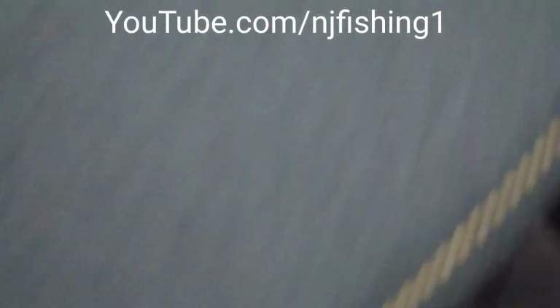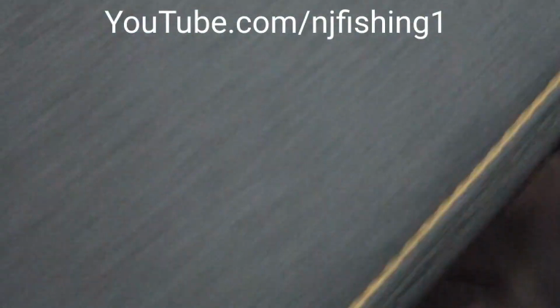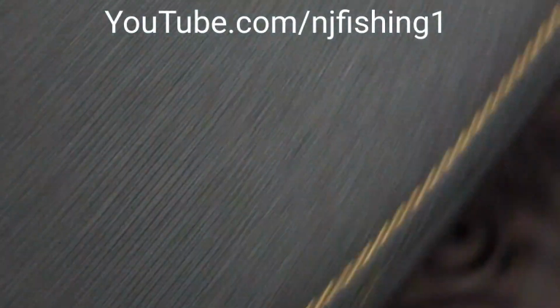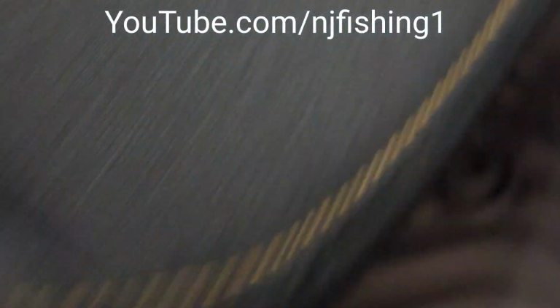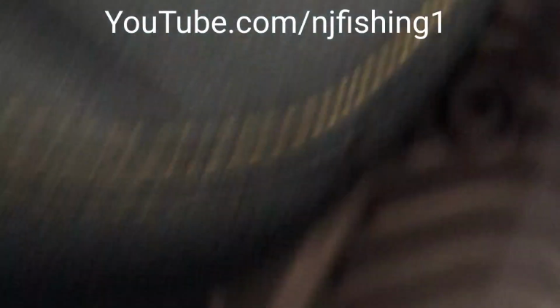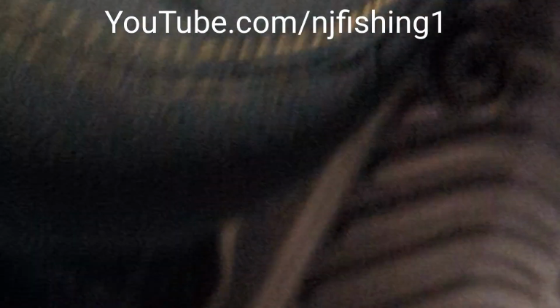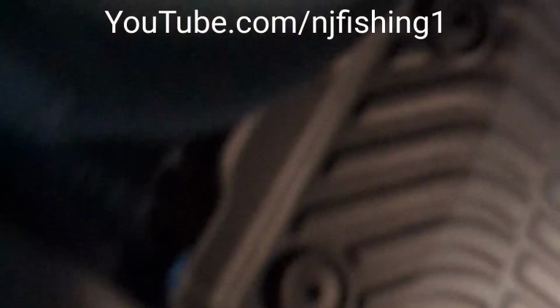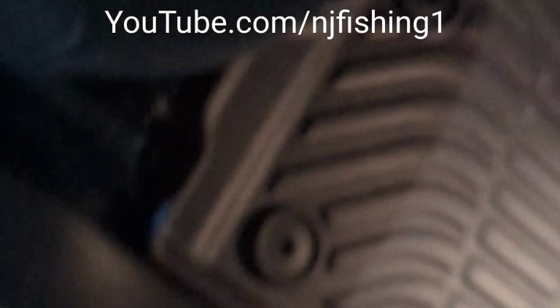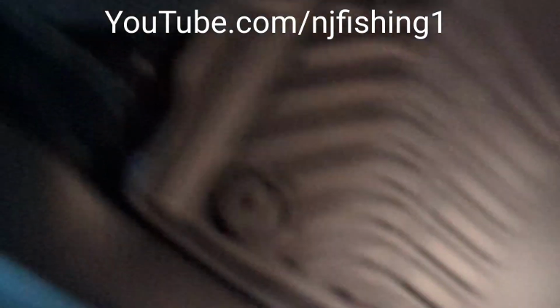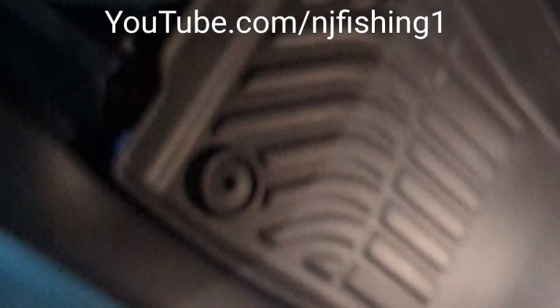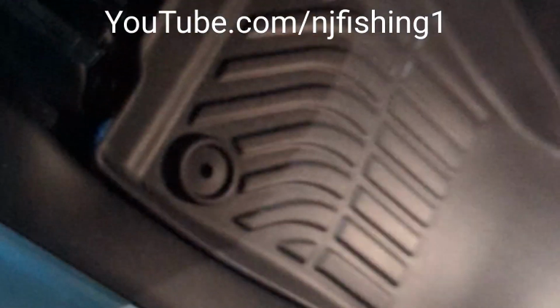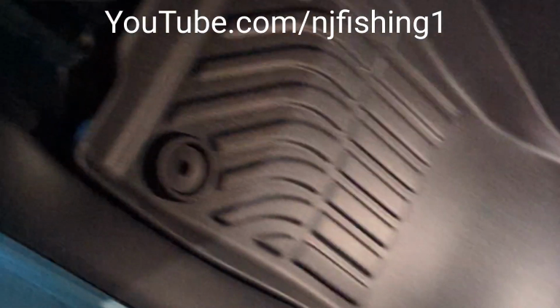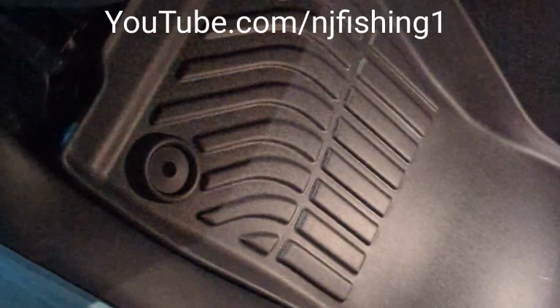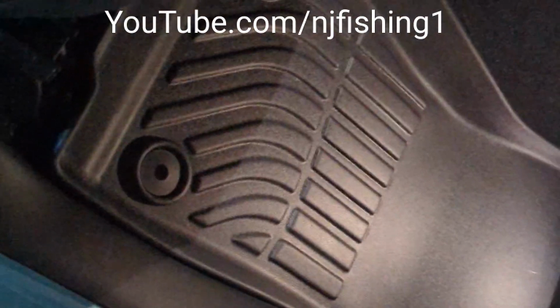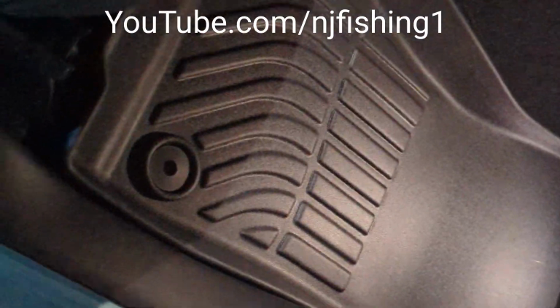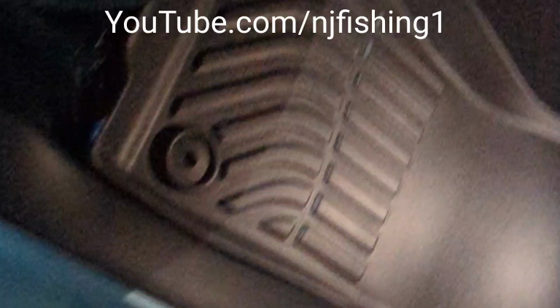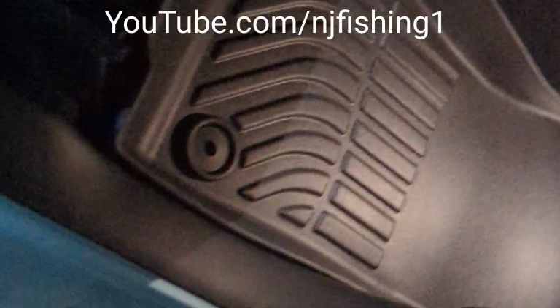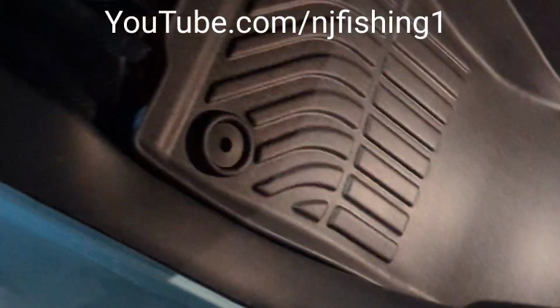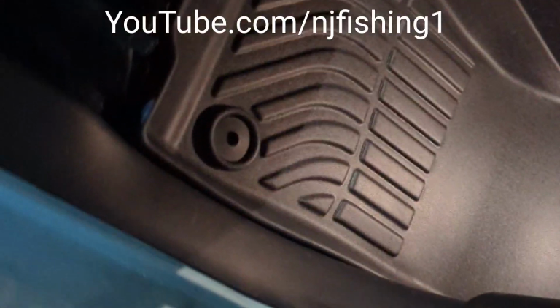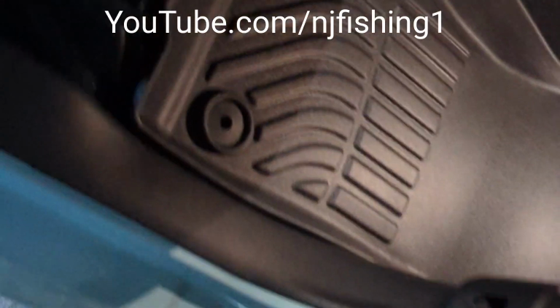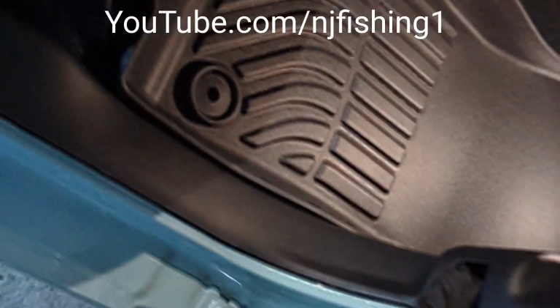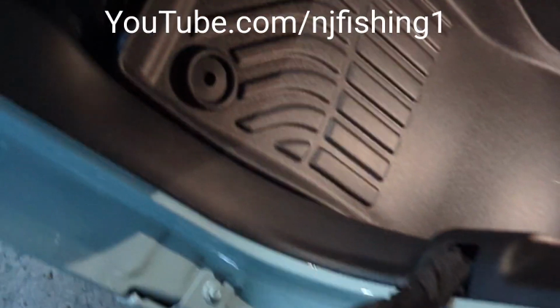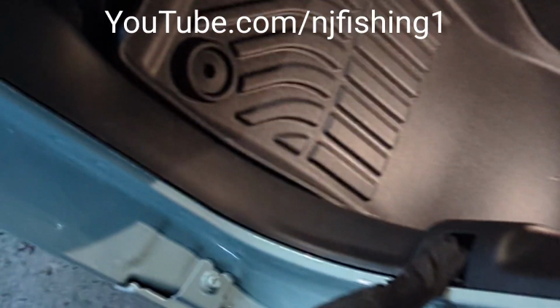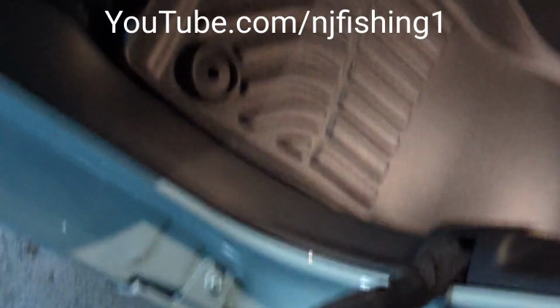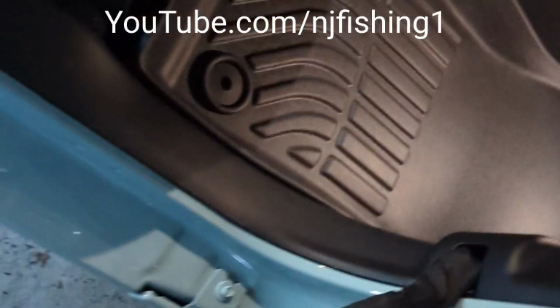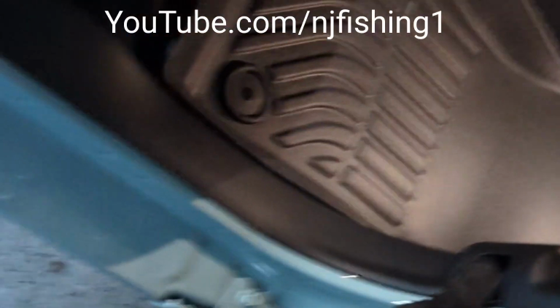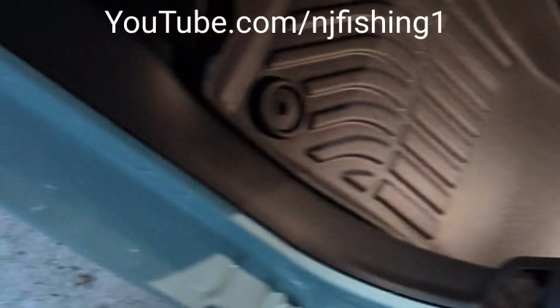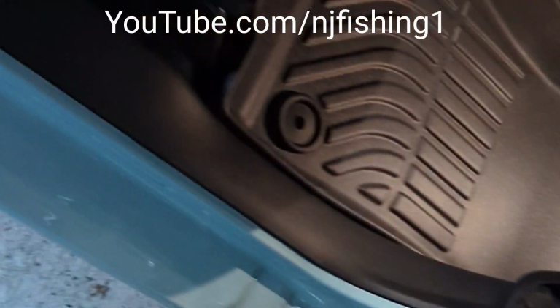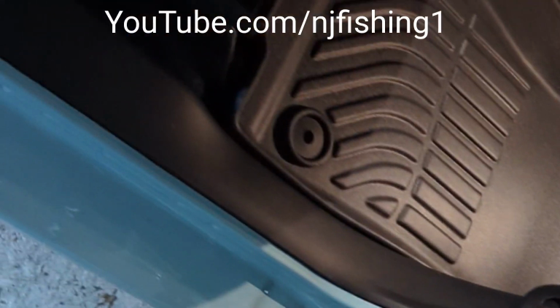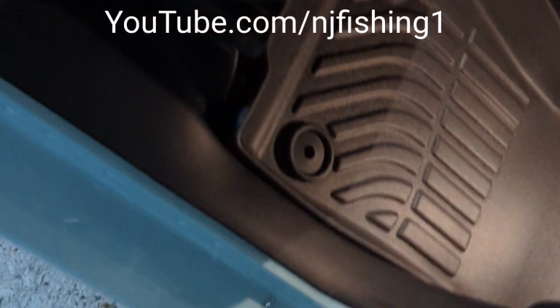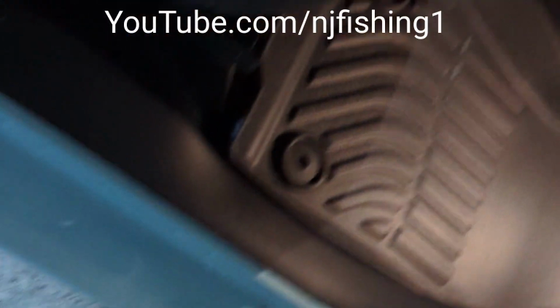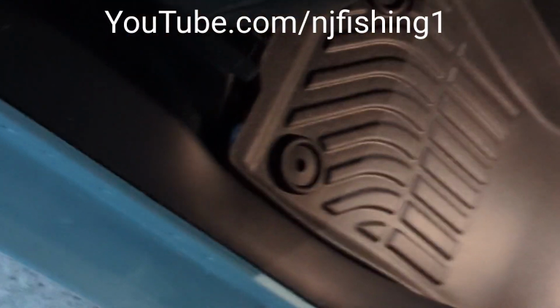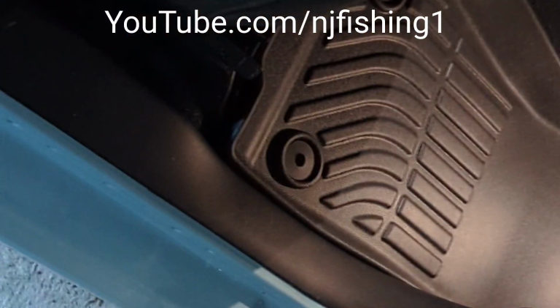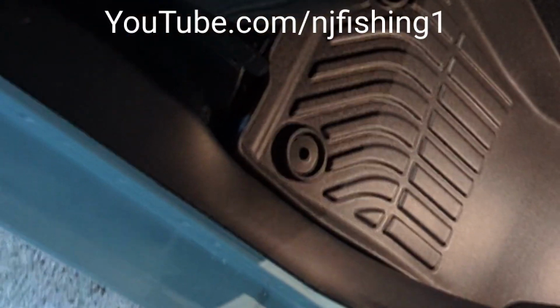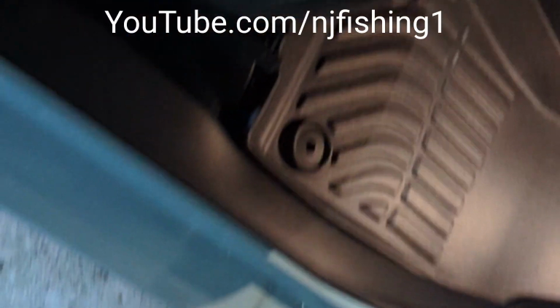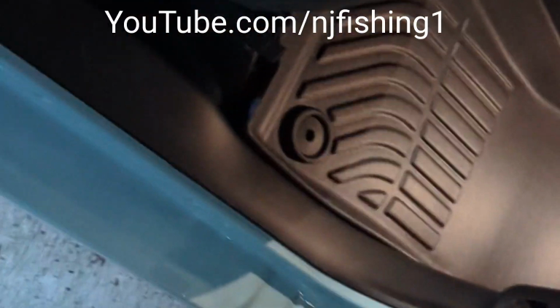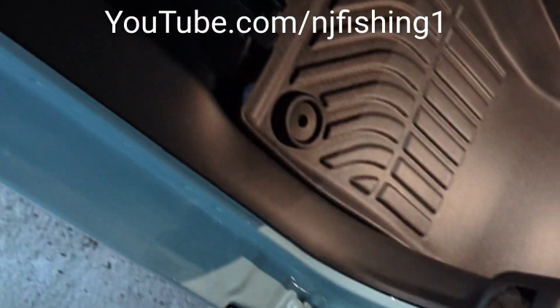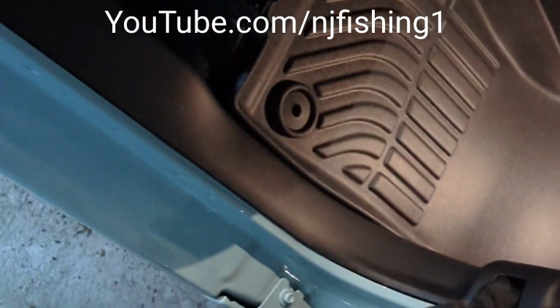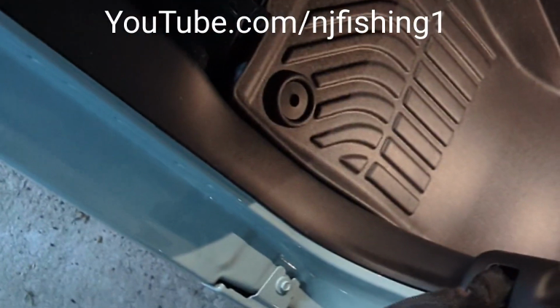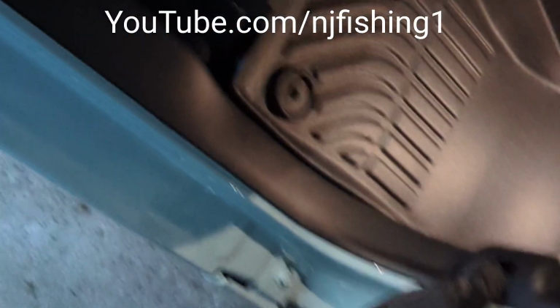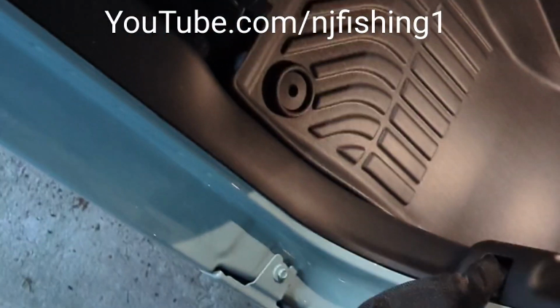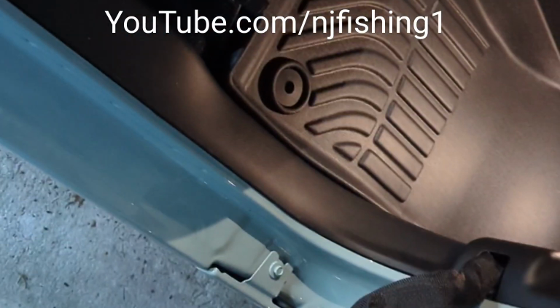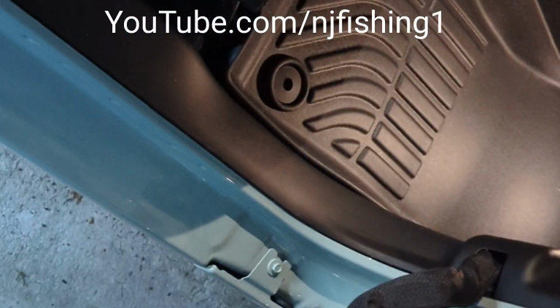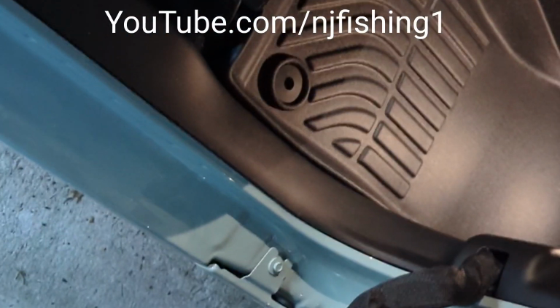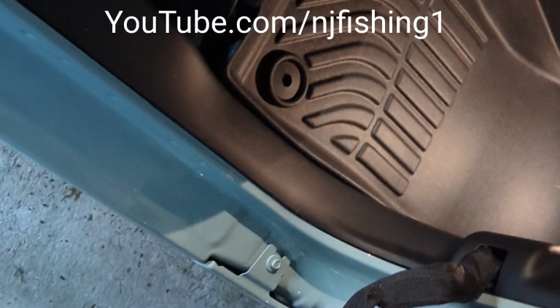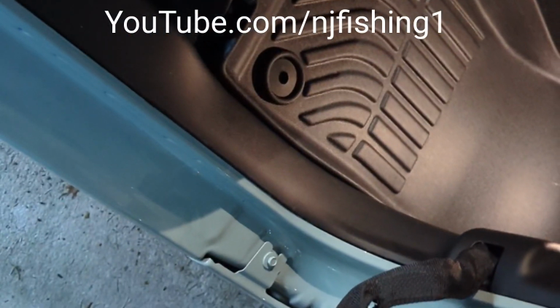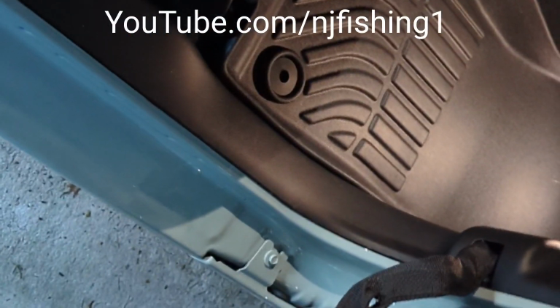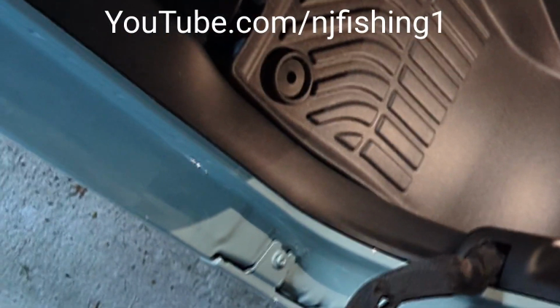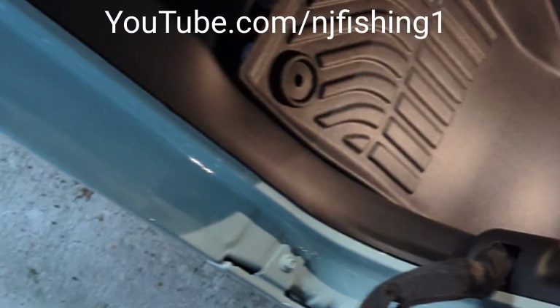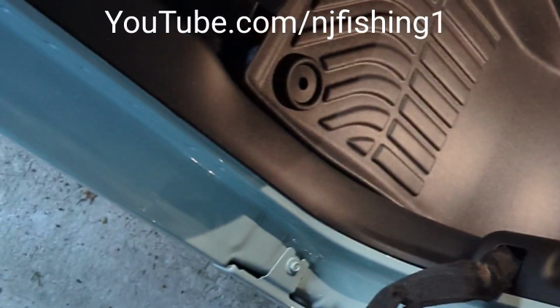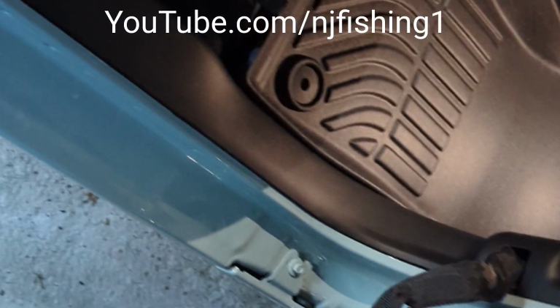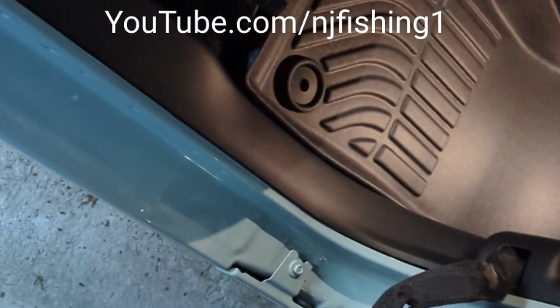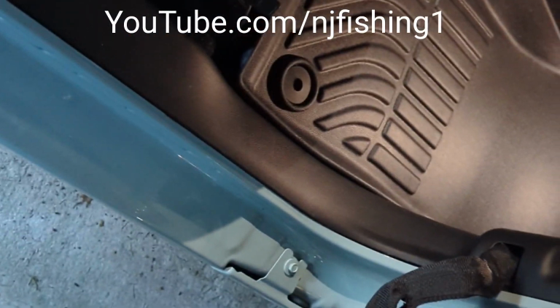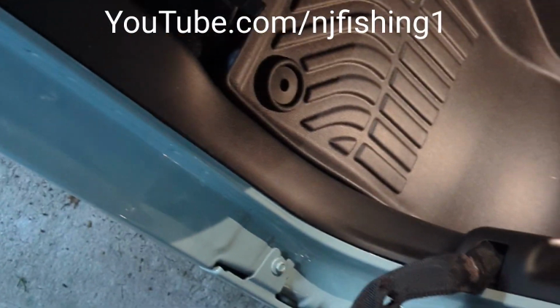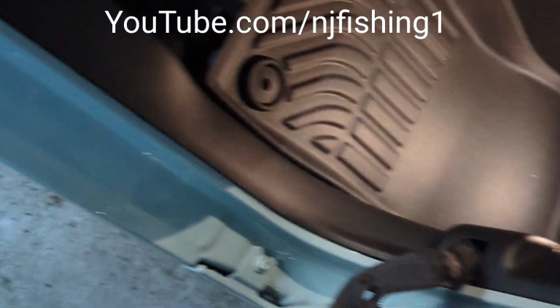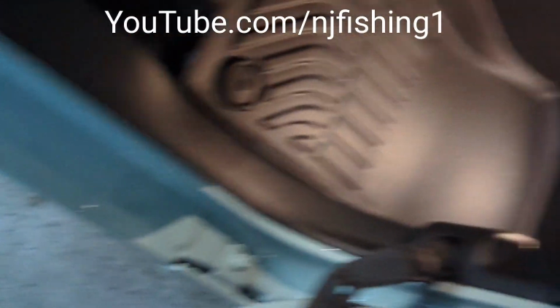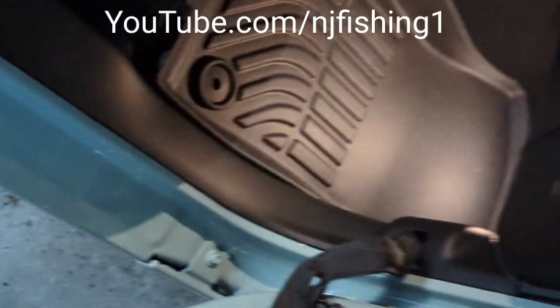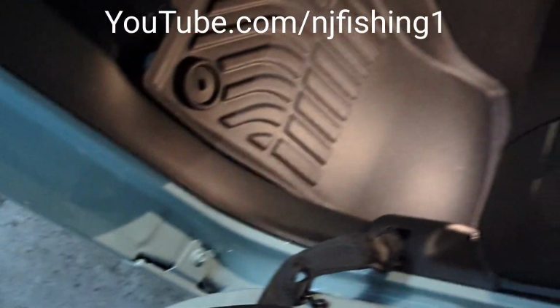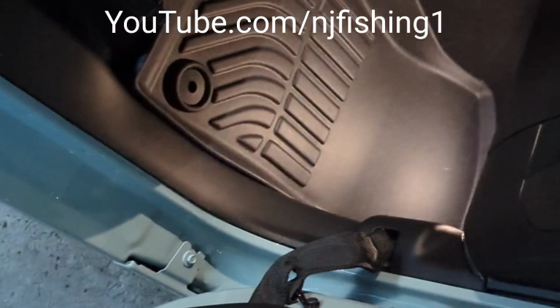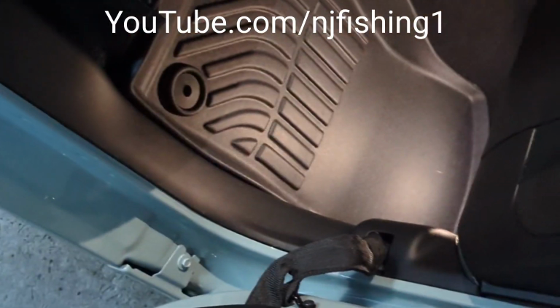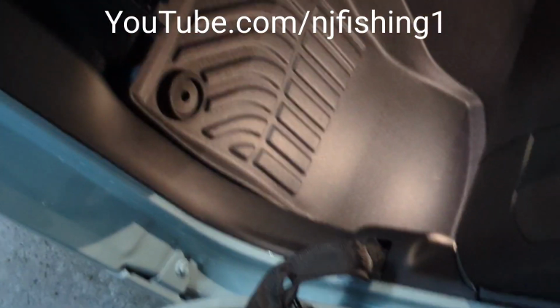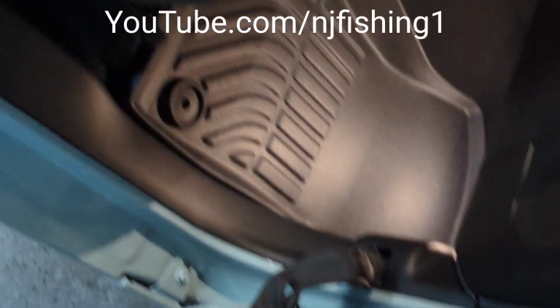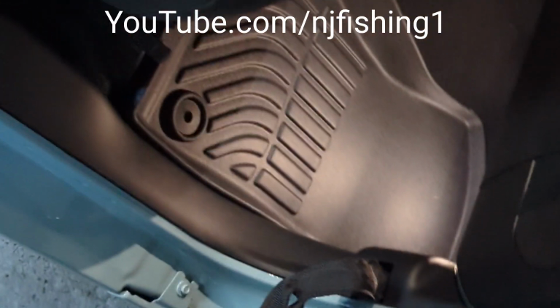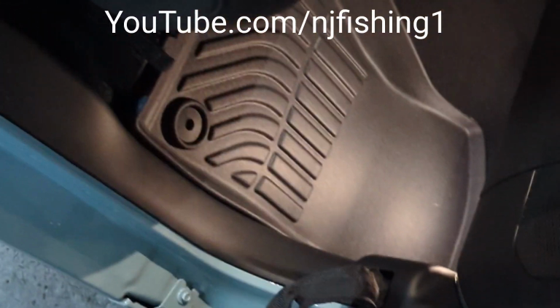This is just in case of rain or snow — the Jeep is not gonna get dirty.